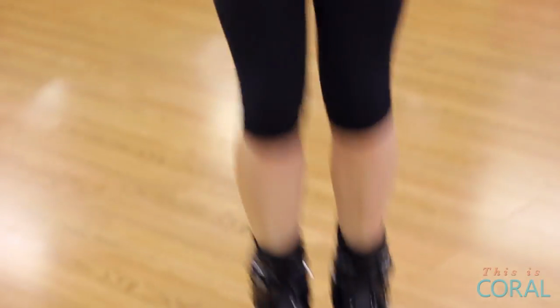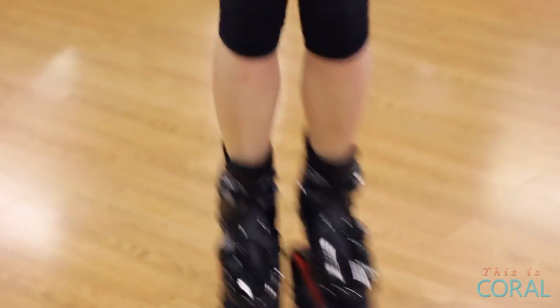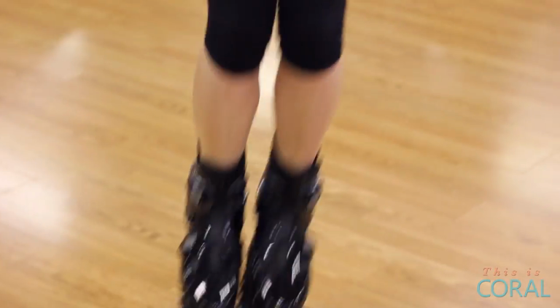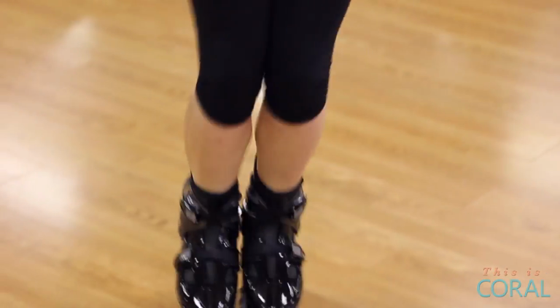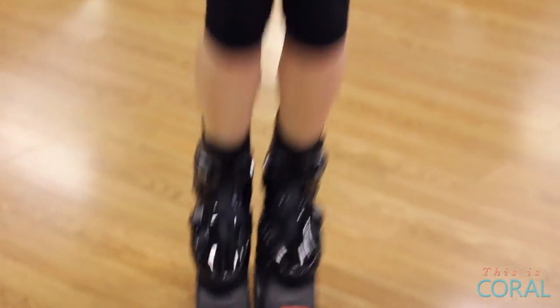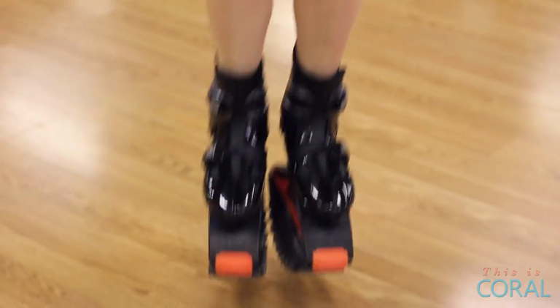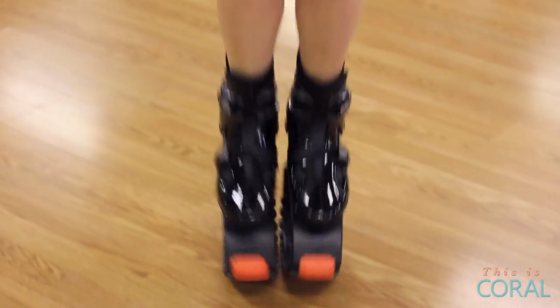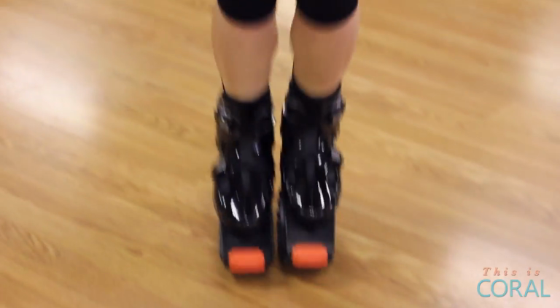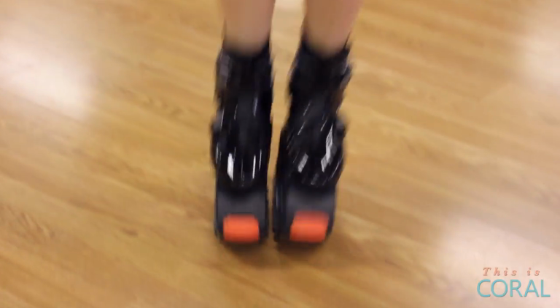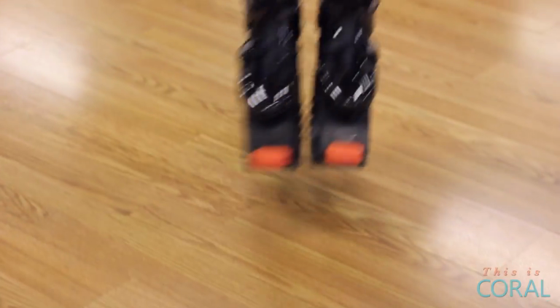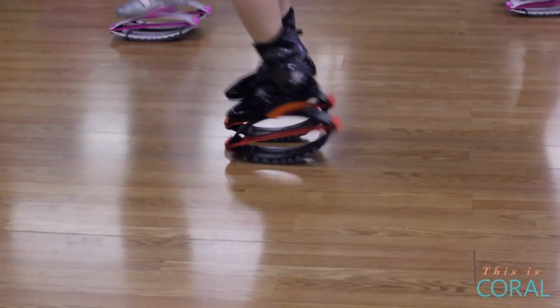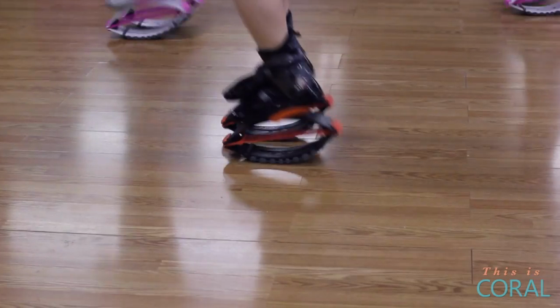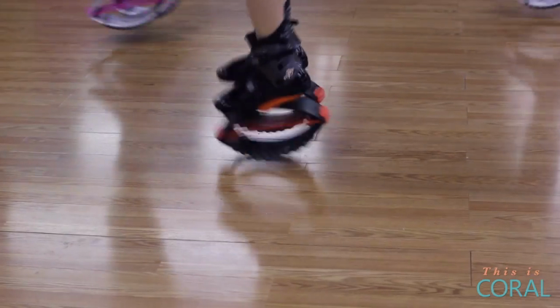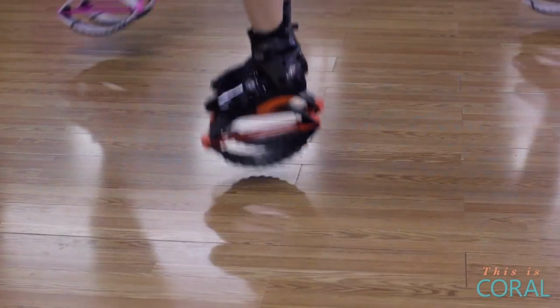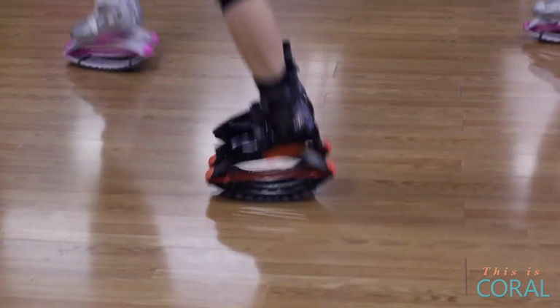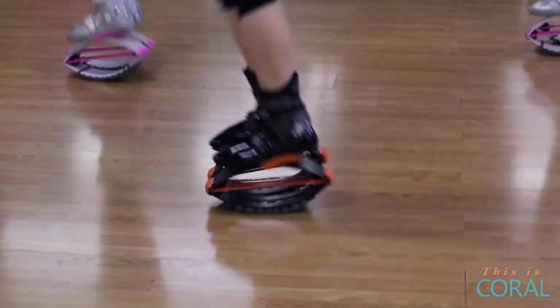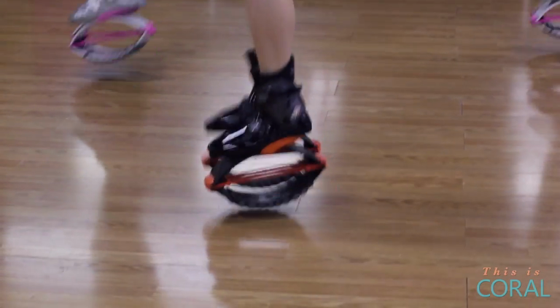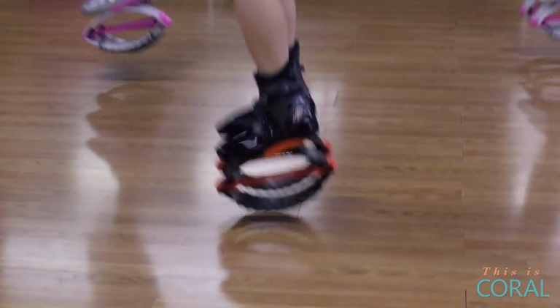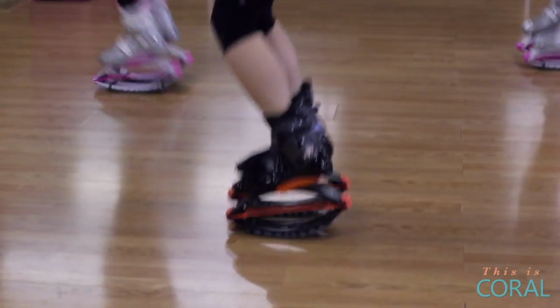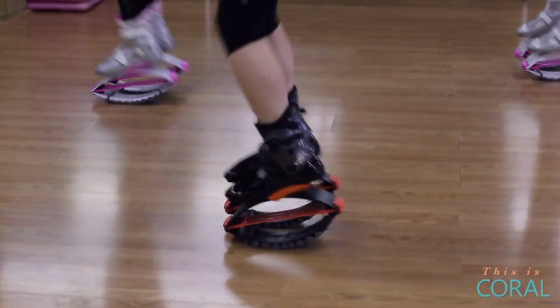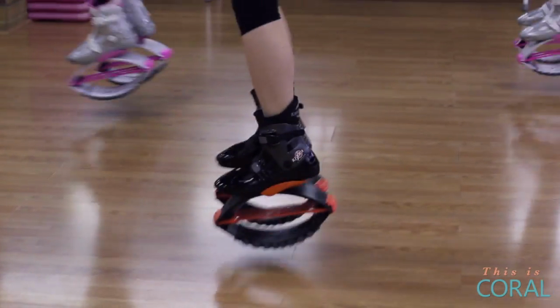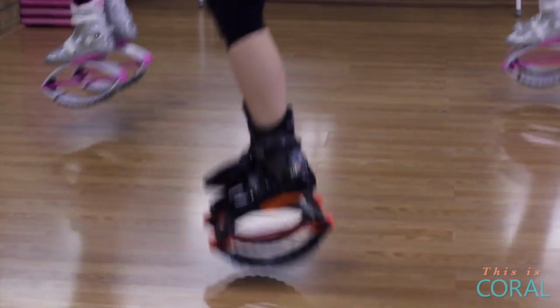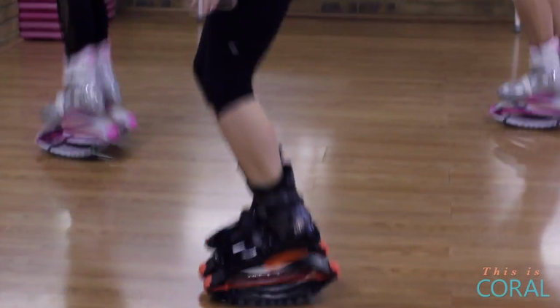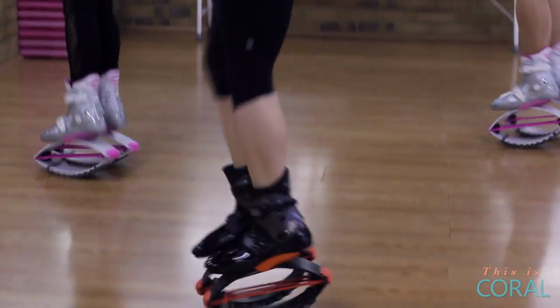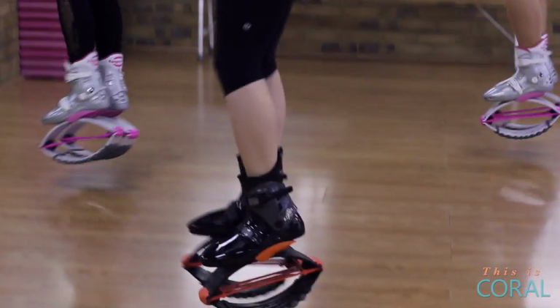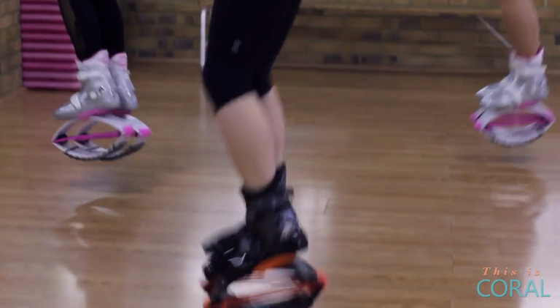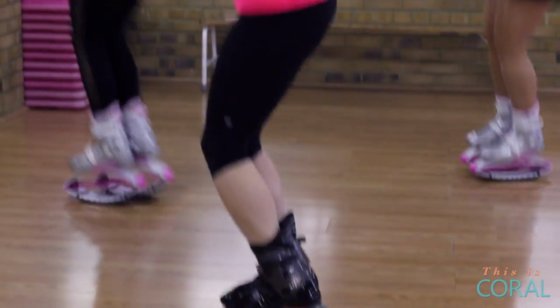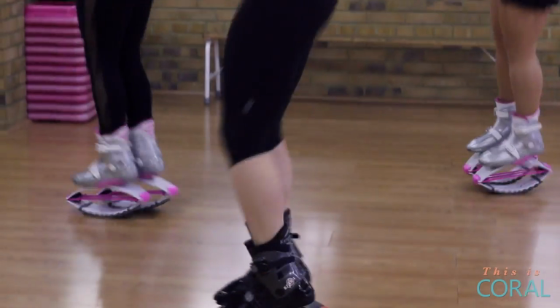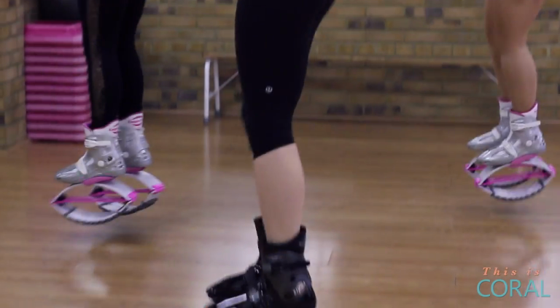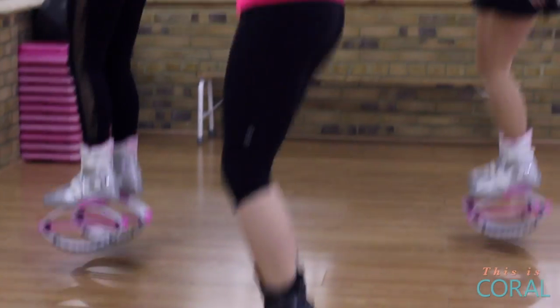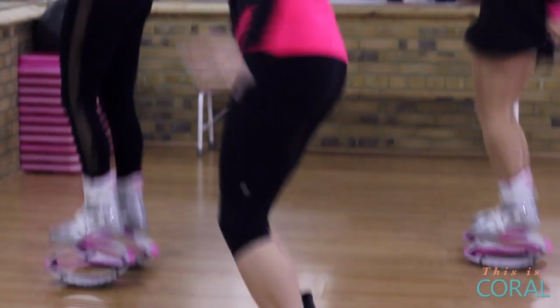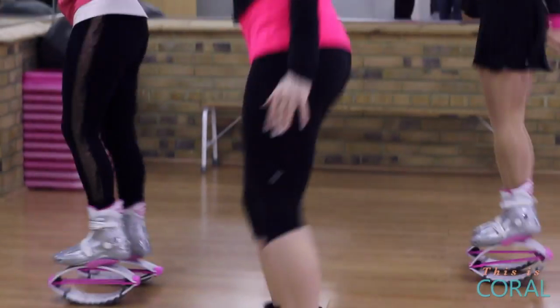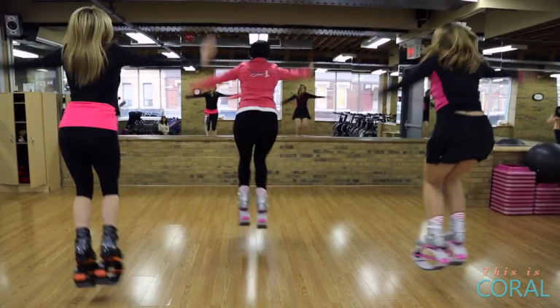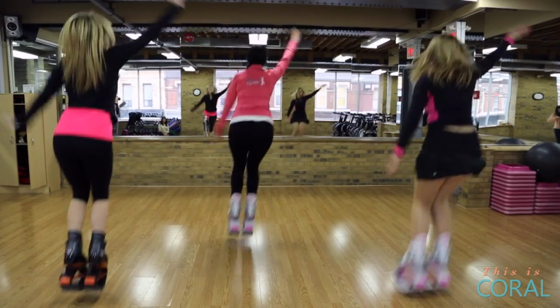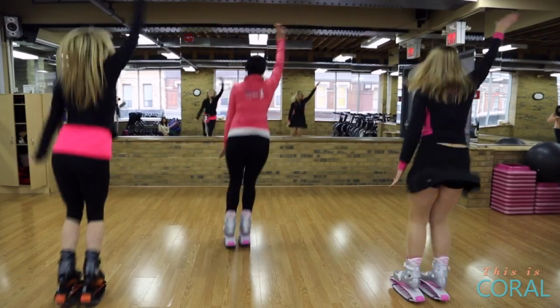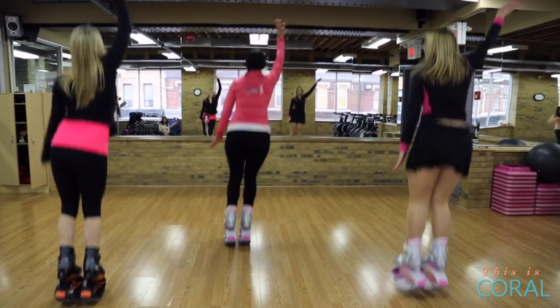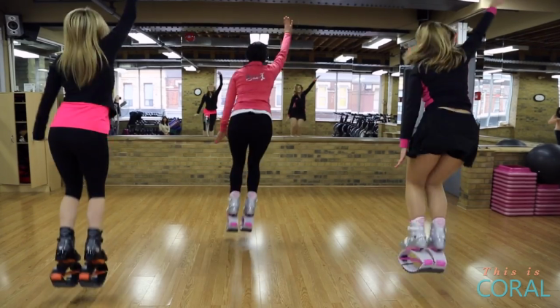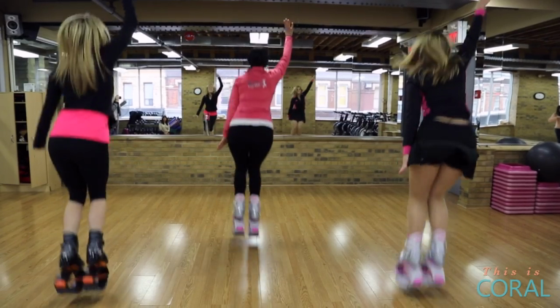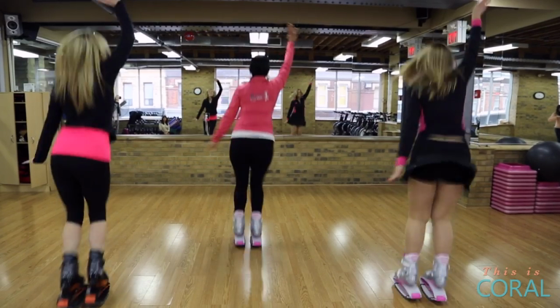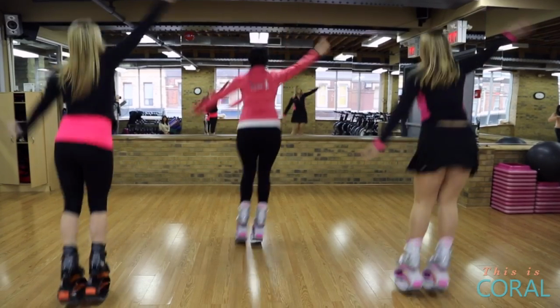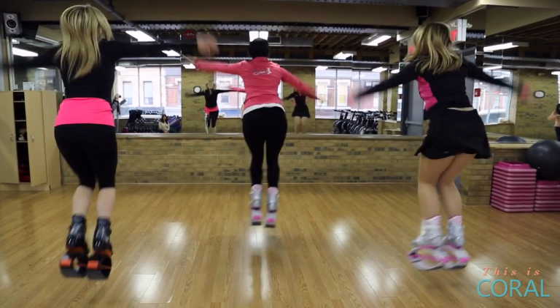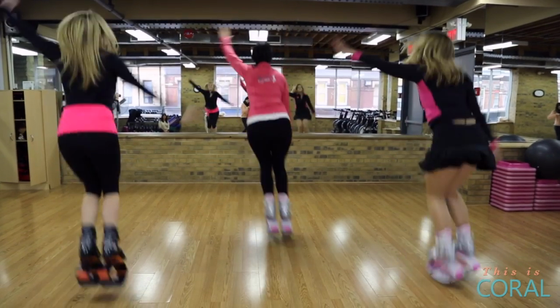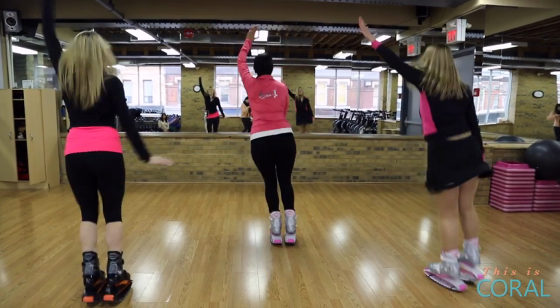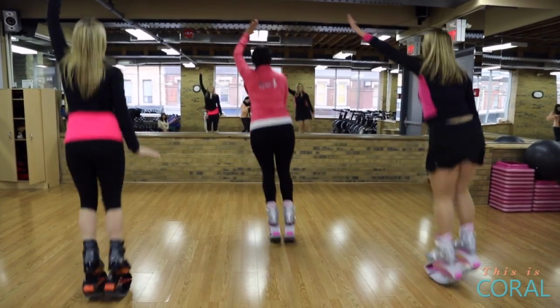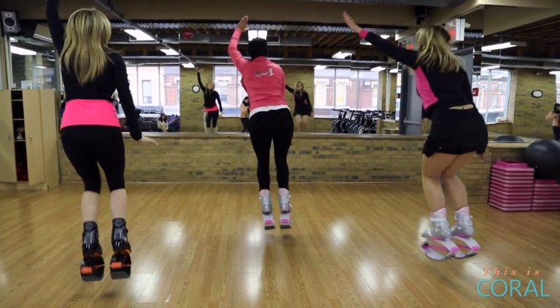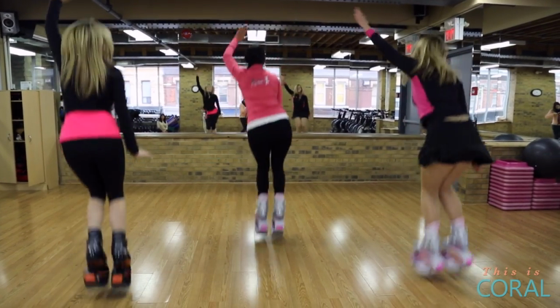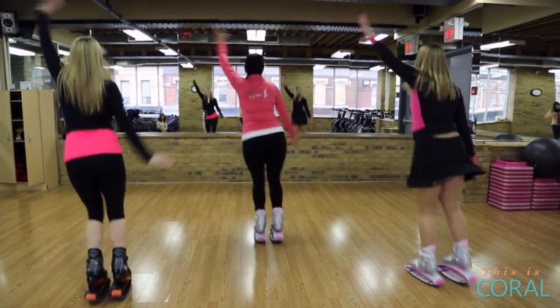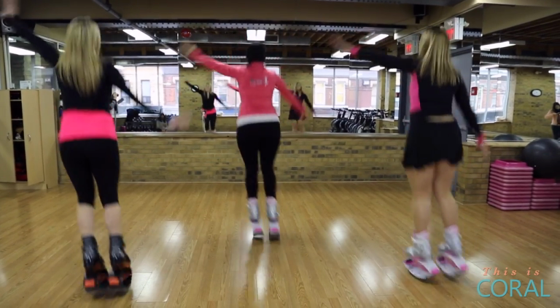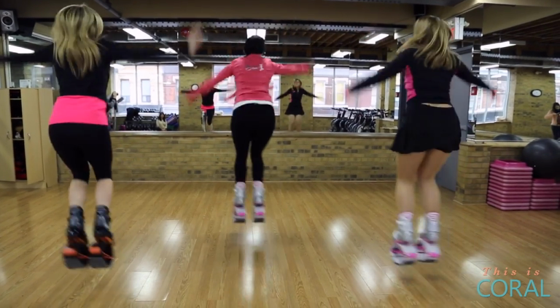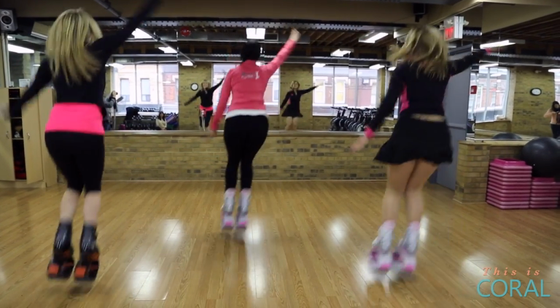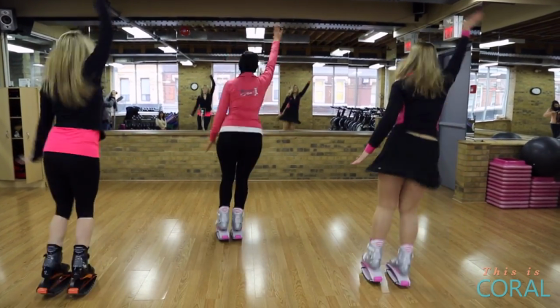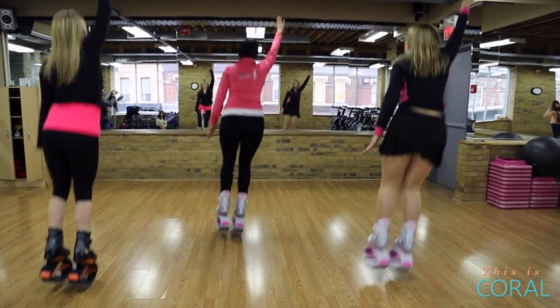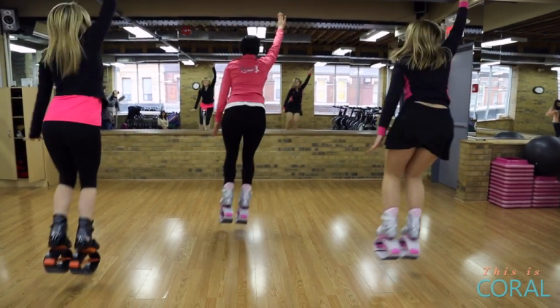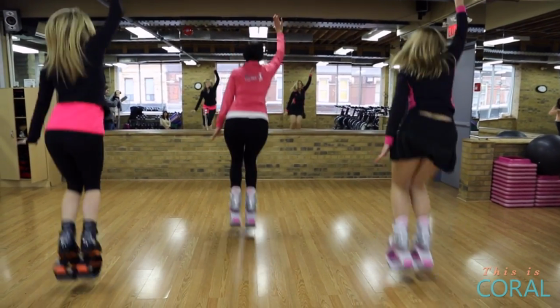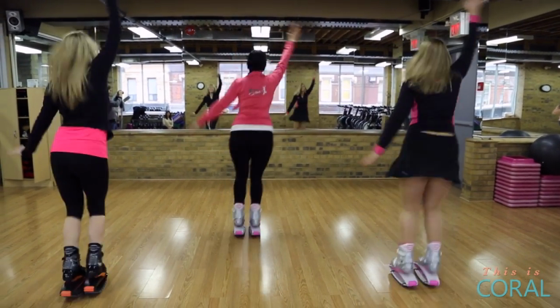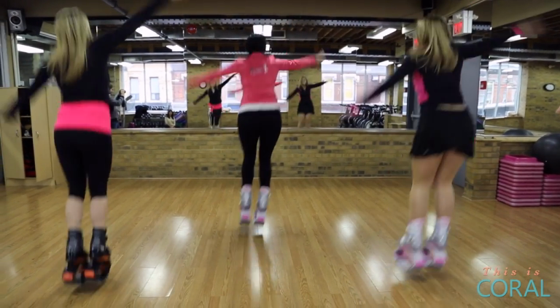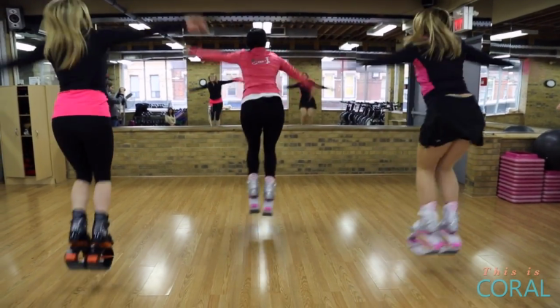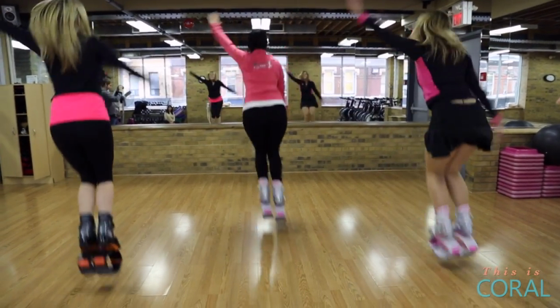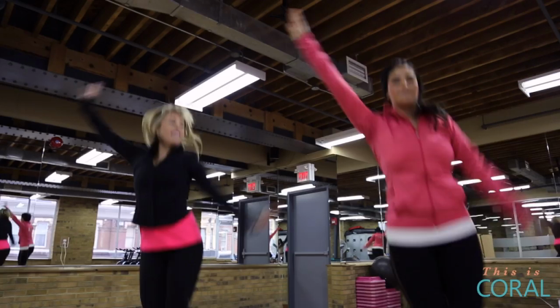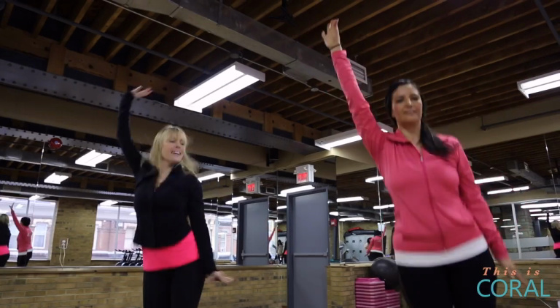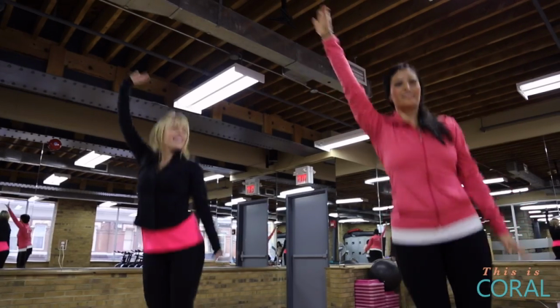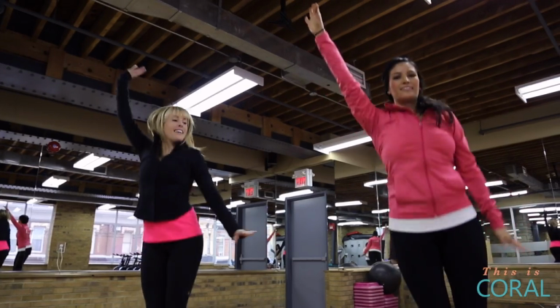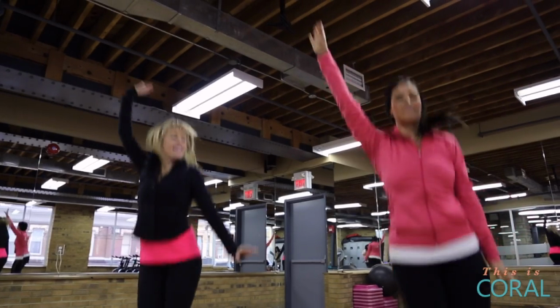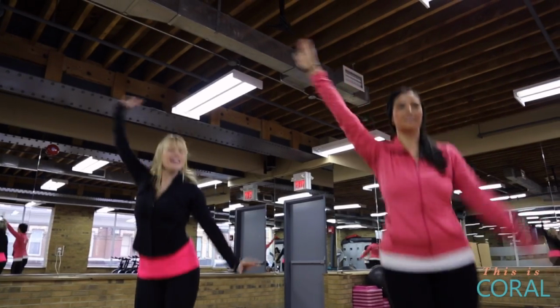I want to start with a light hop. Now you can add your arms — bring your arms up.